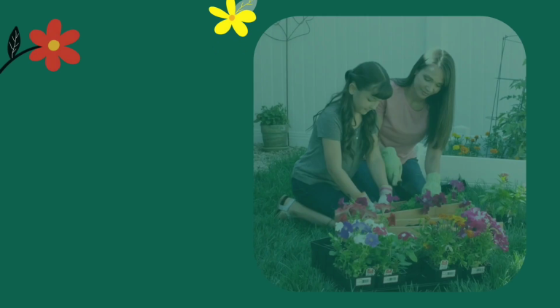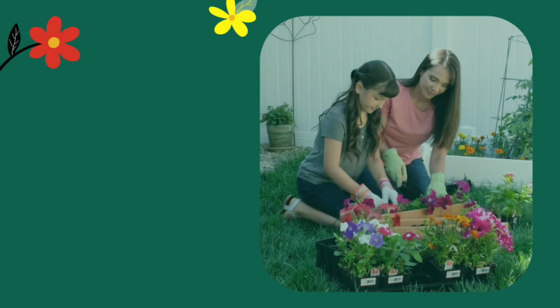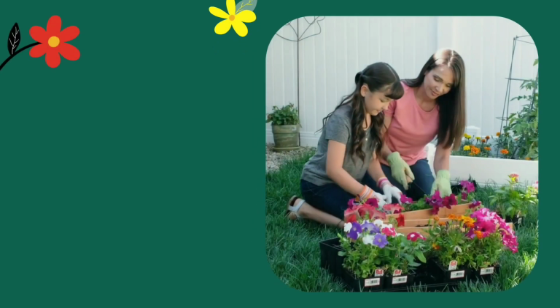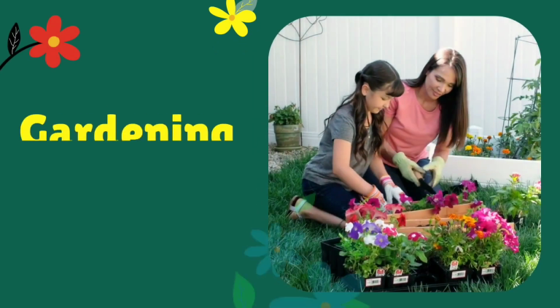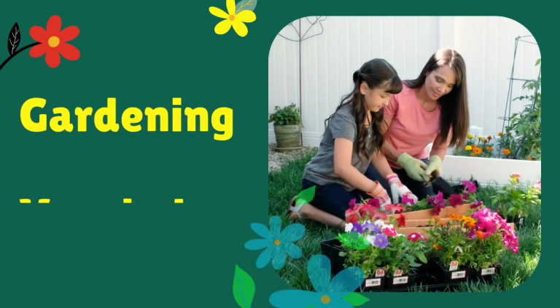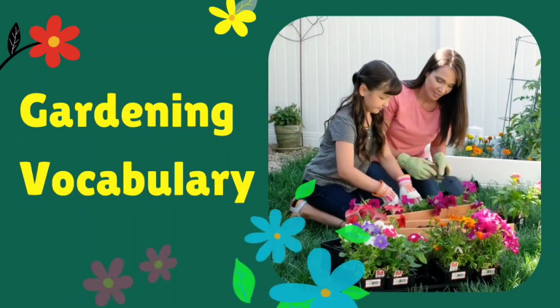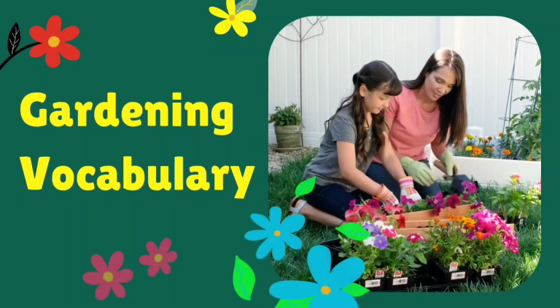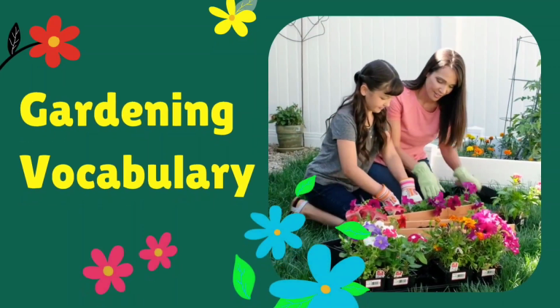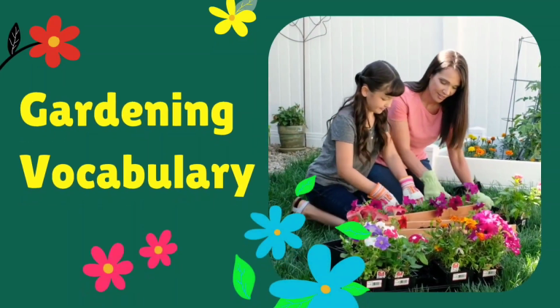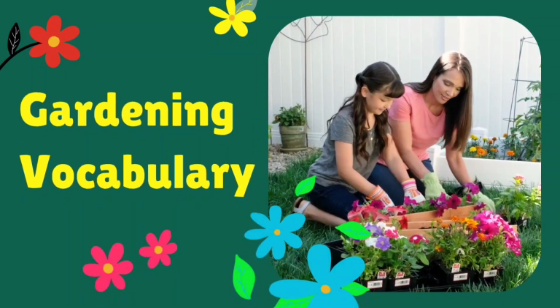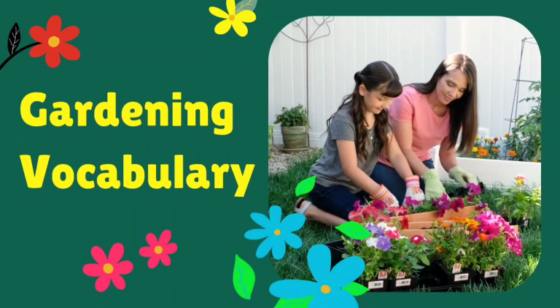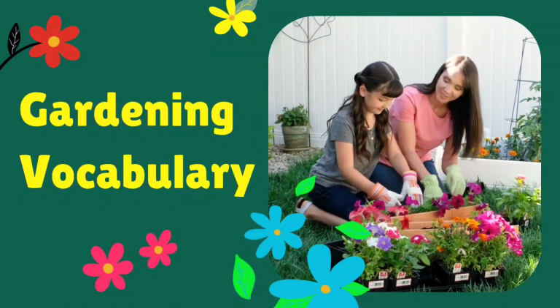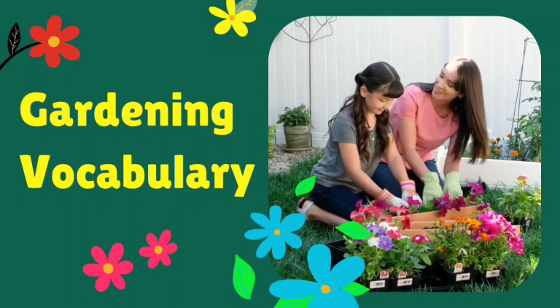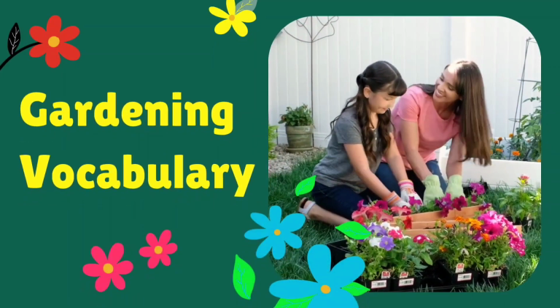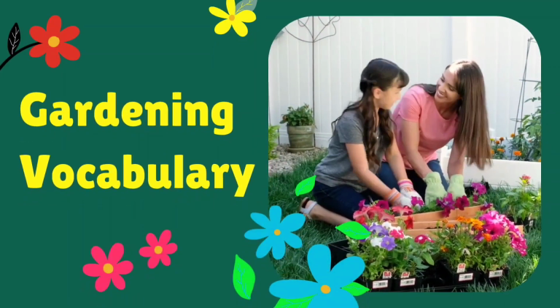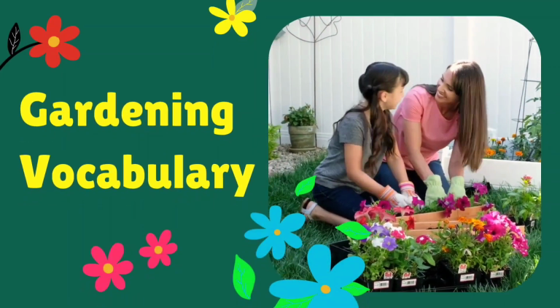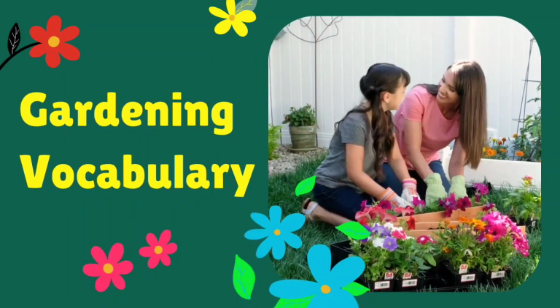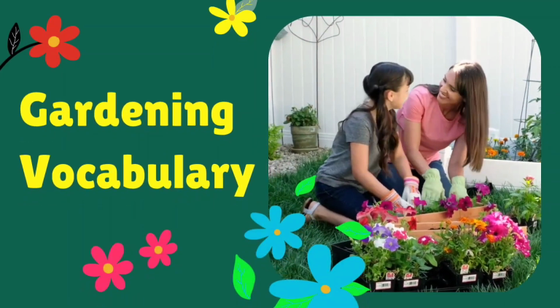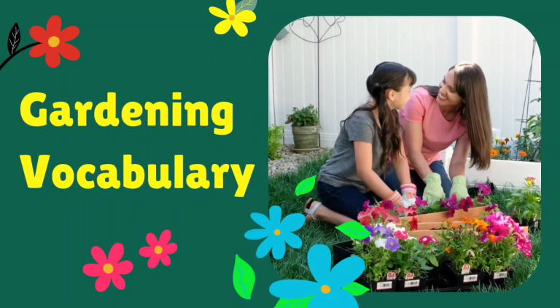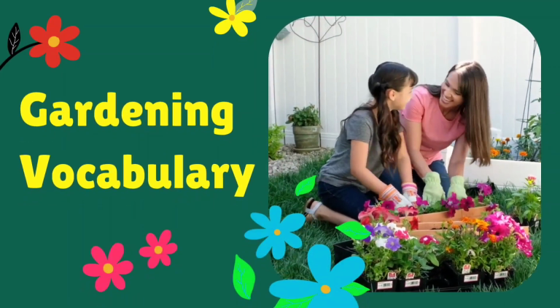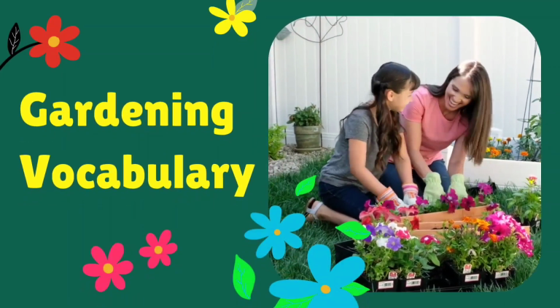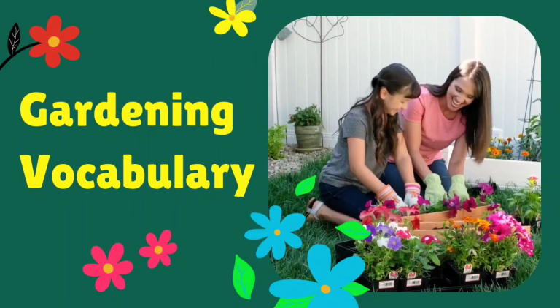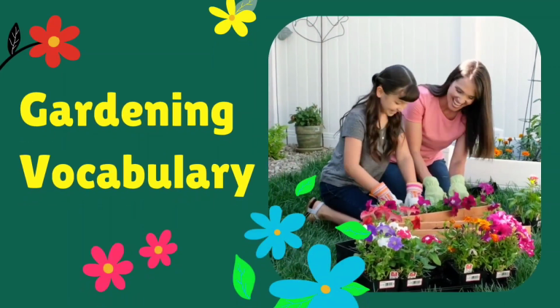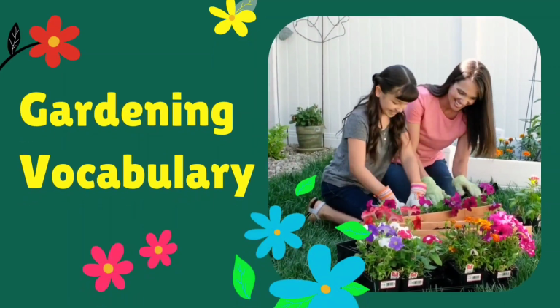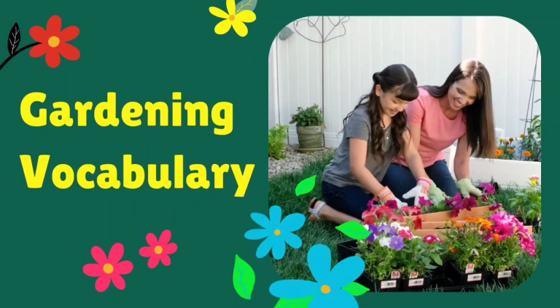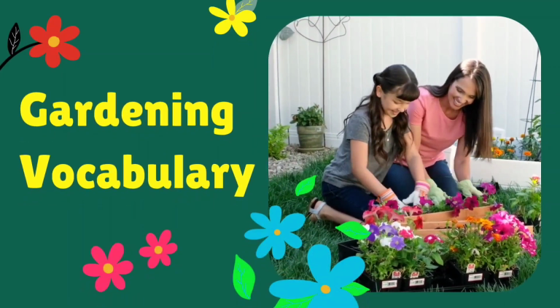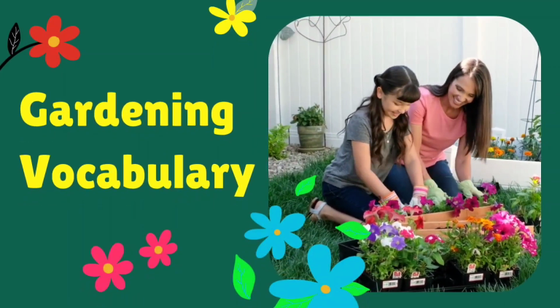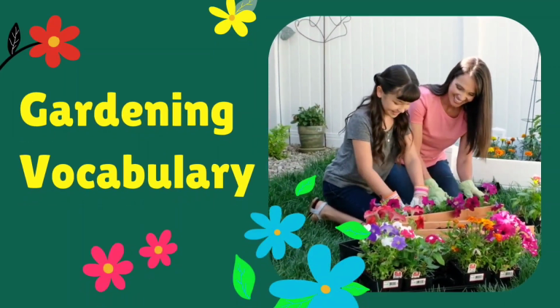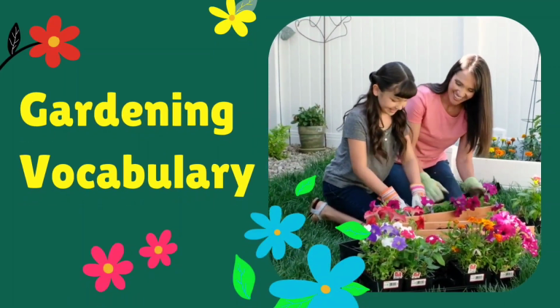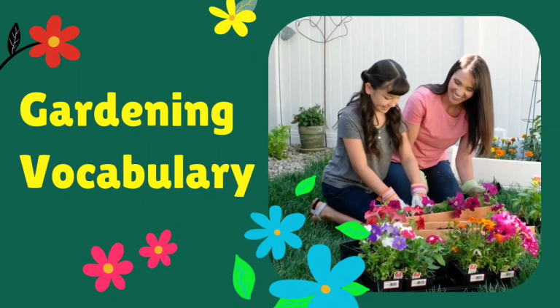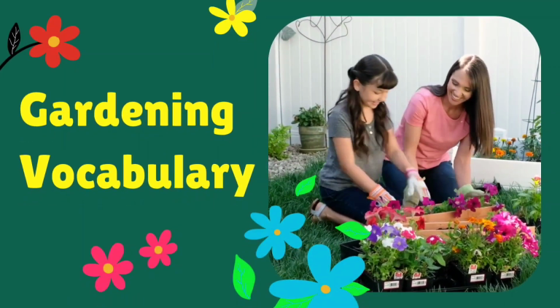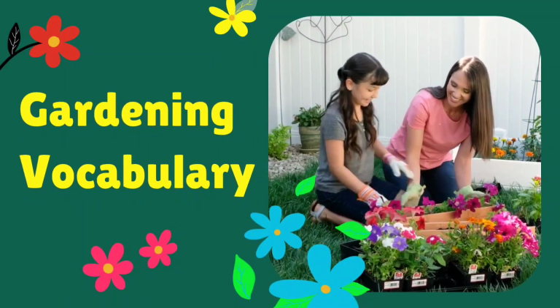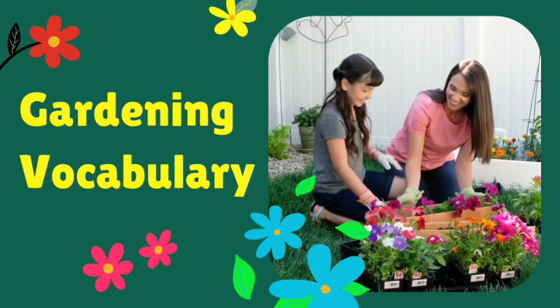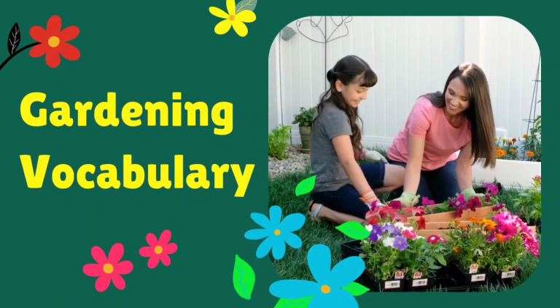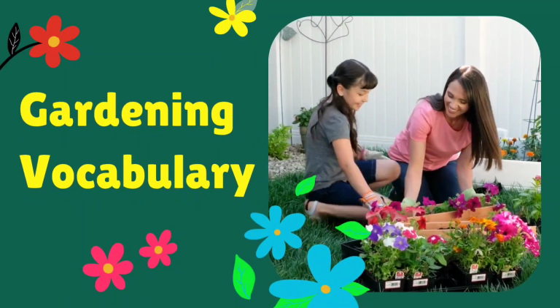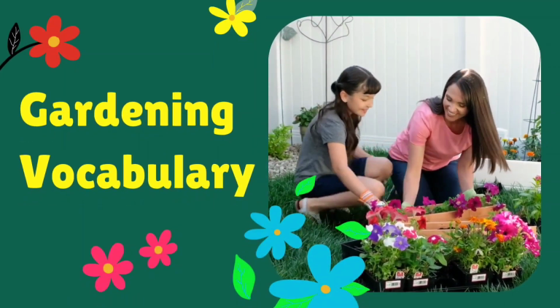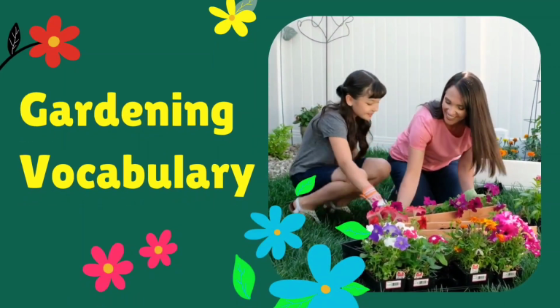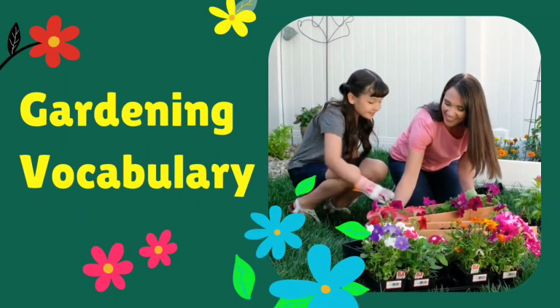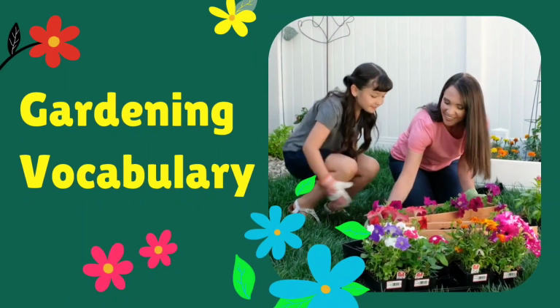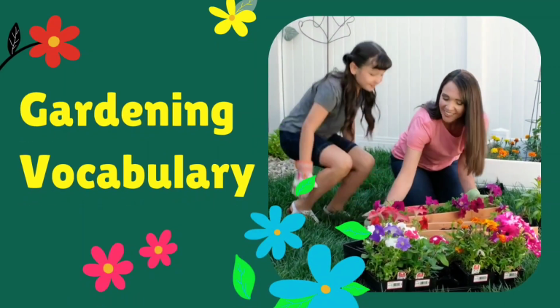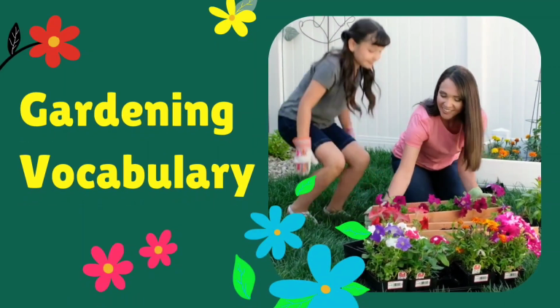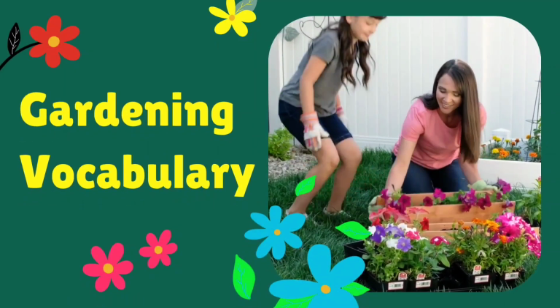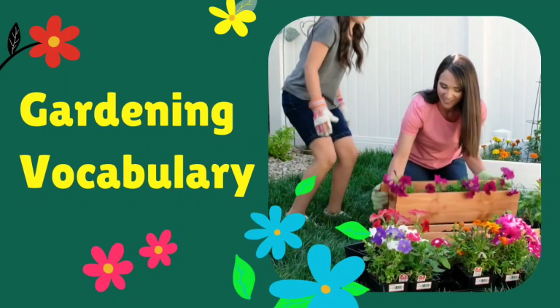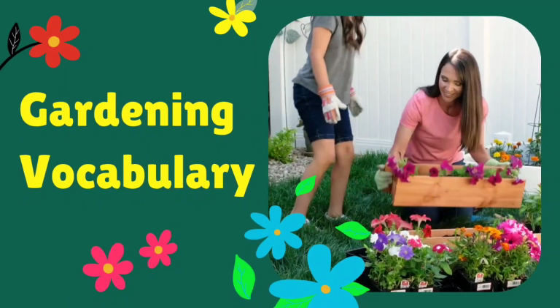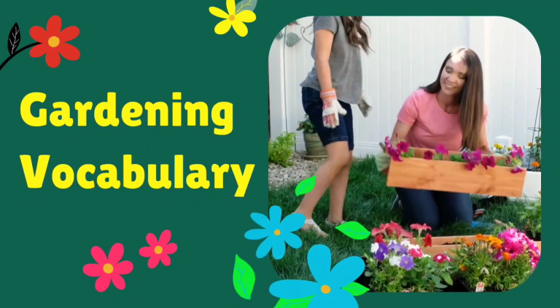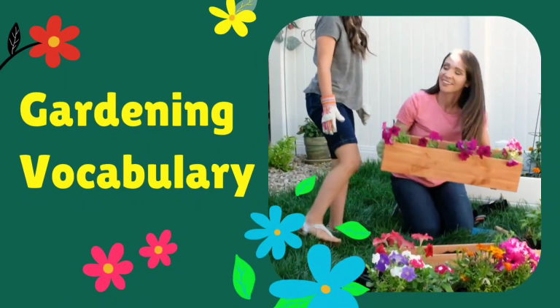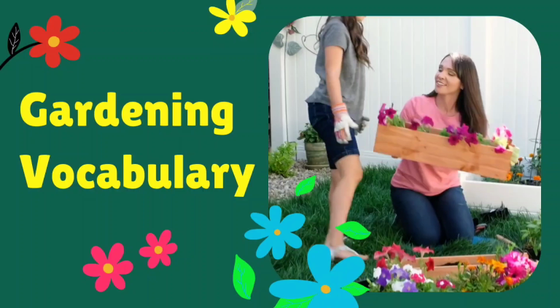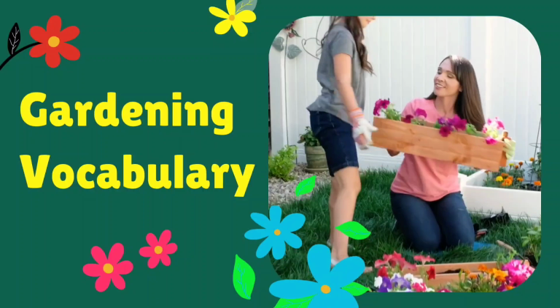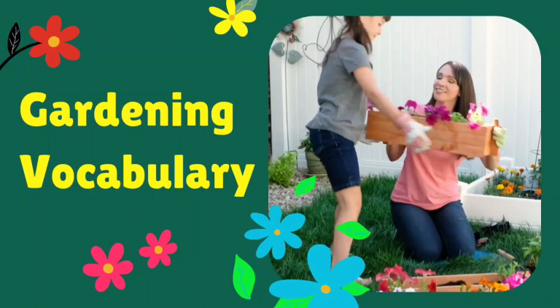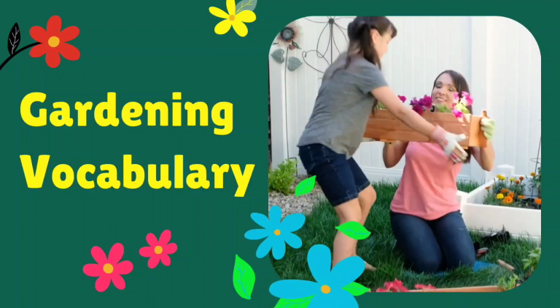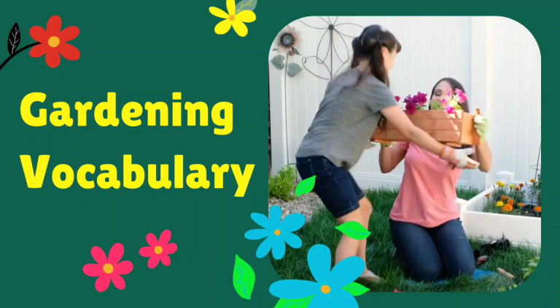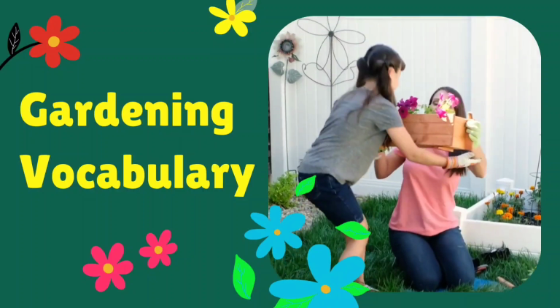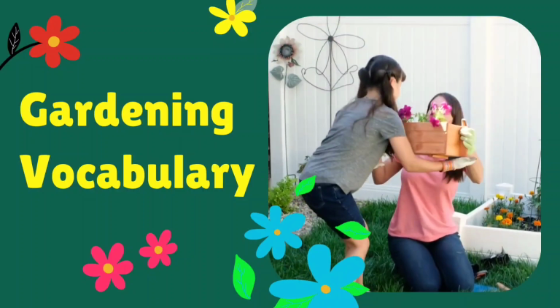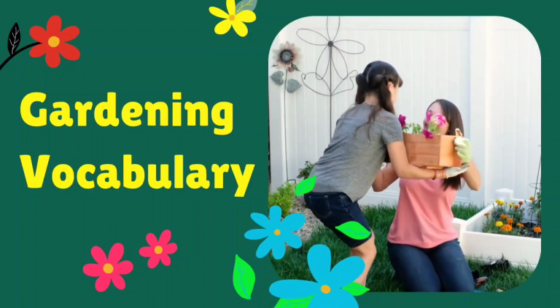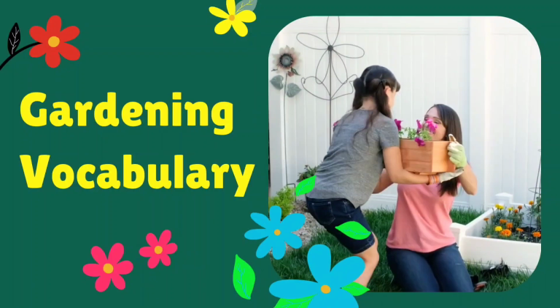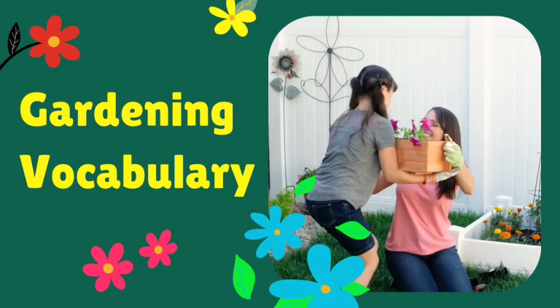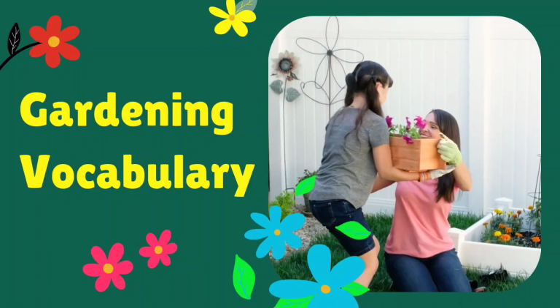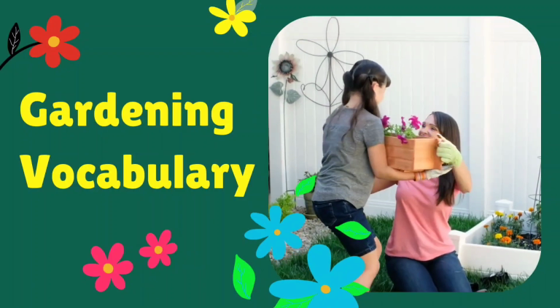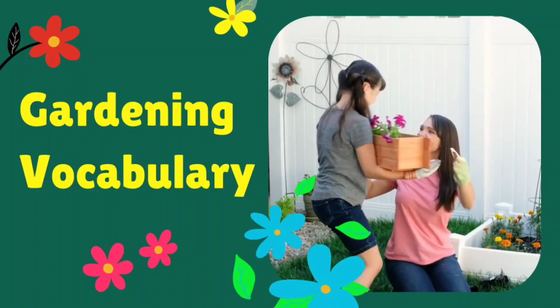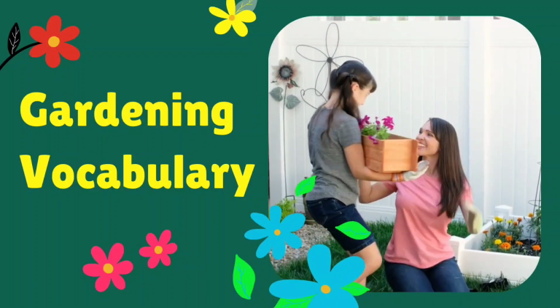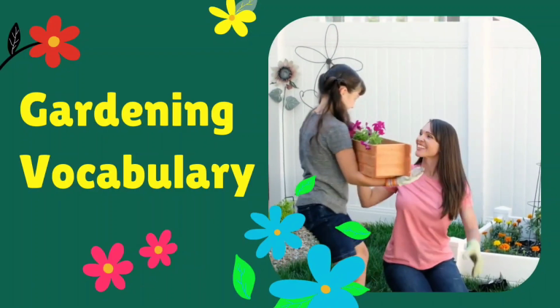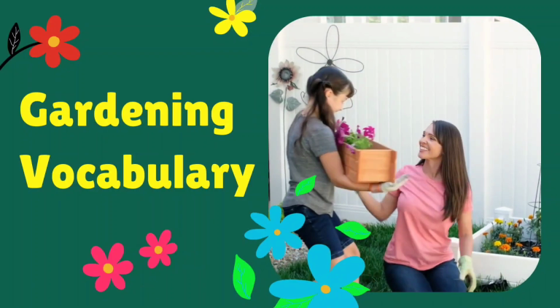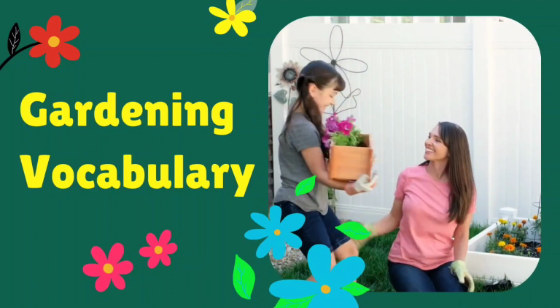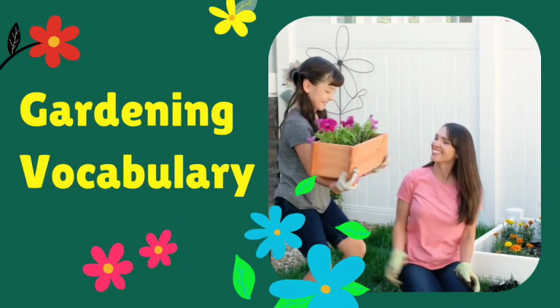Hello friends, in today's video we are going to learn about gardening vocabulary. Let's start the video.